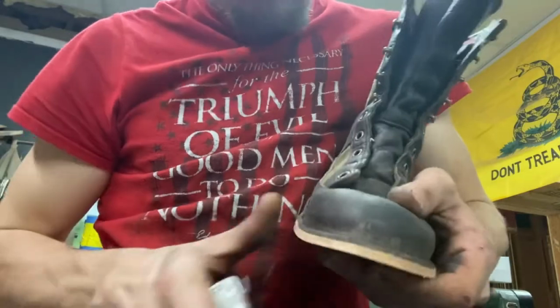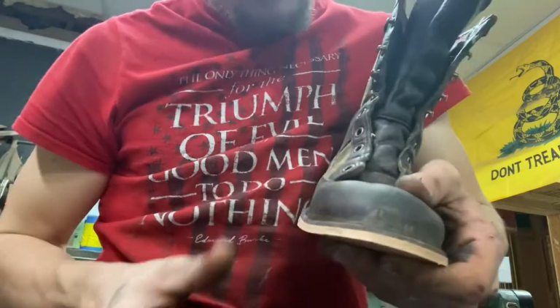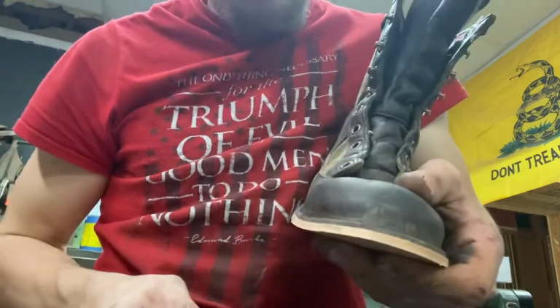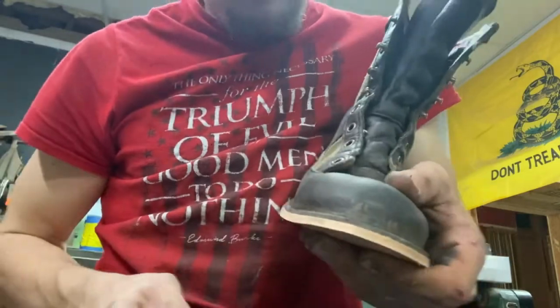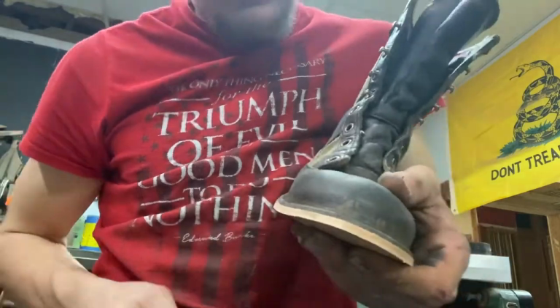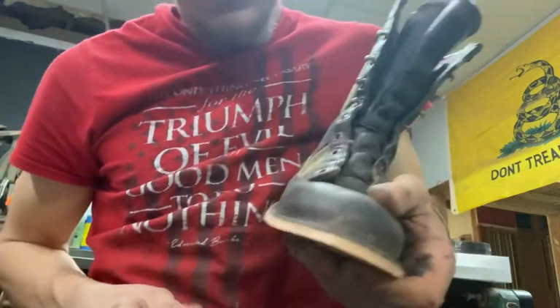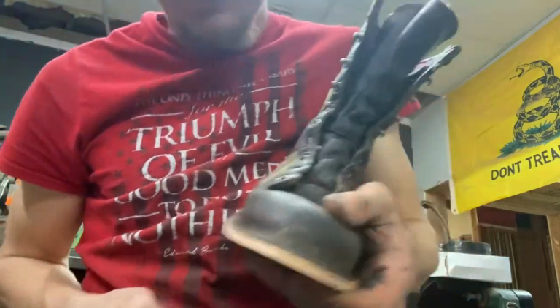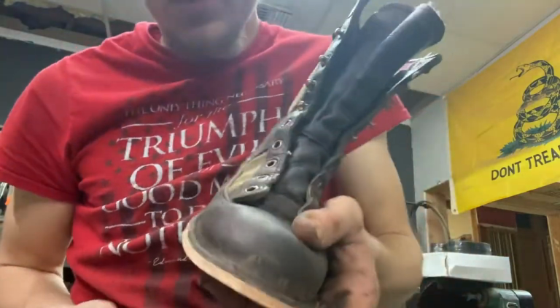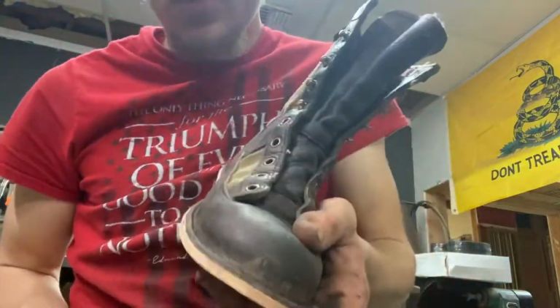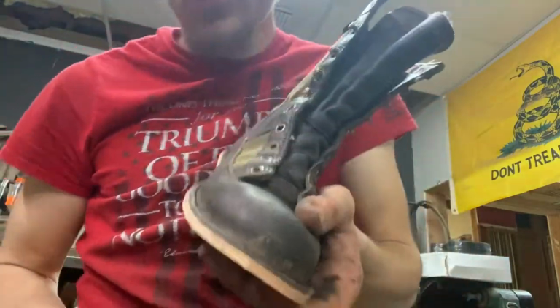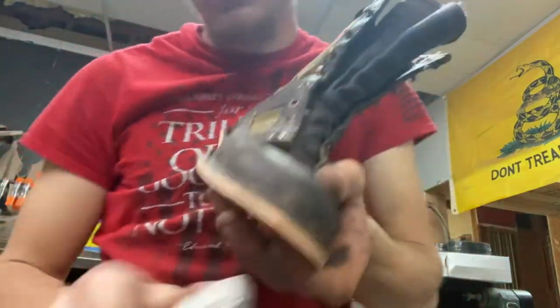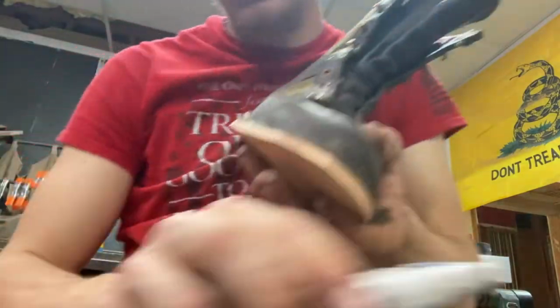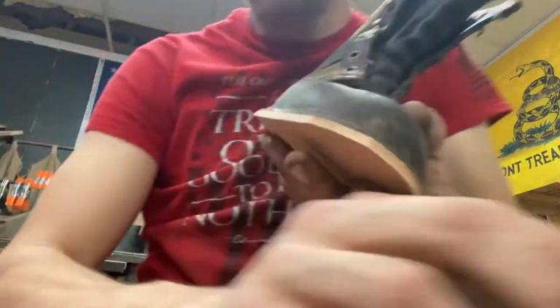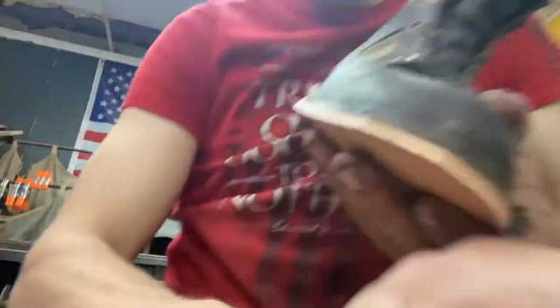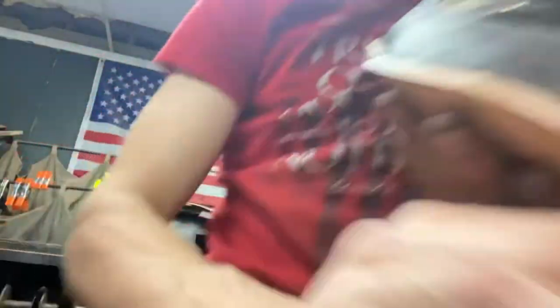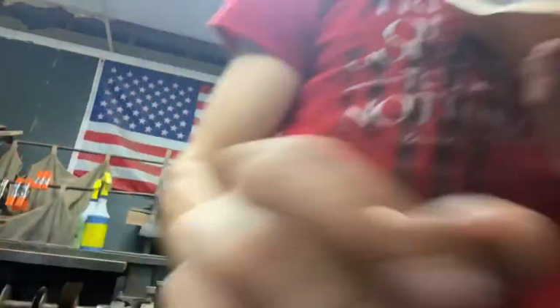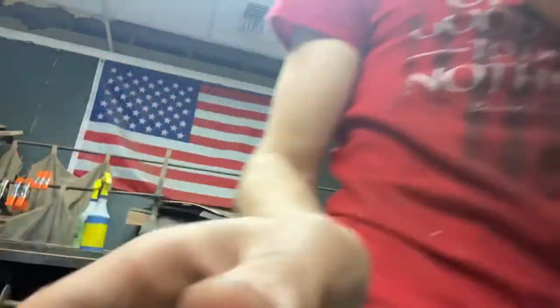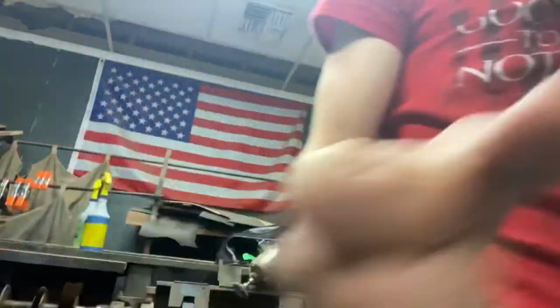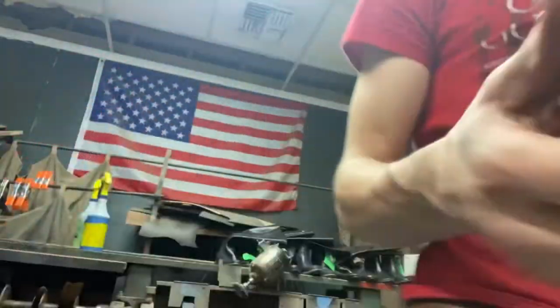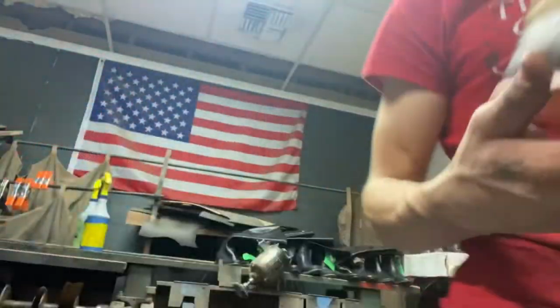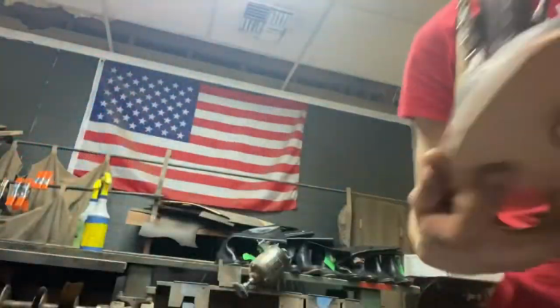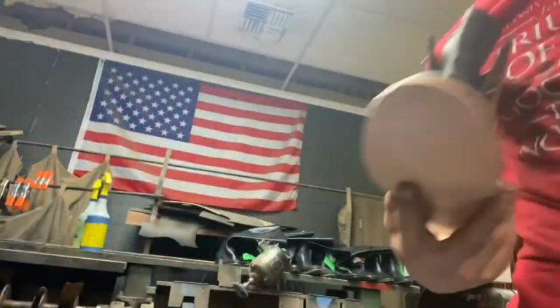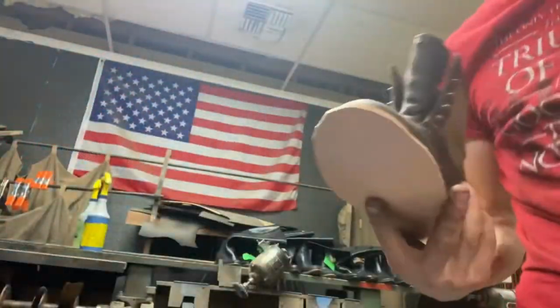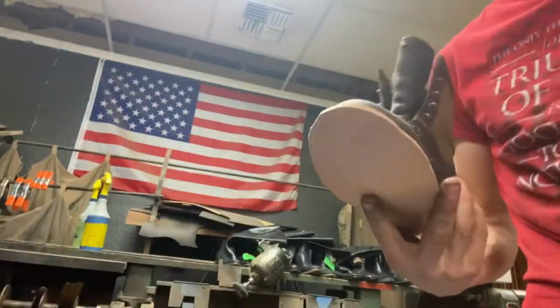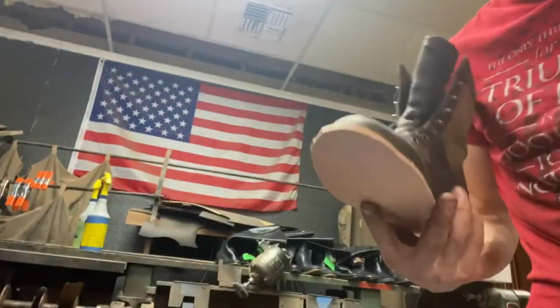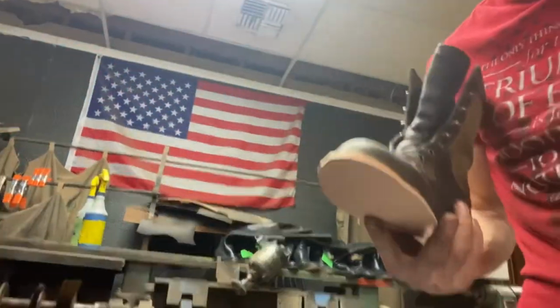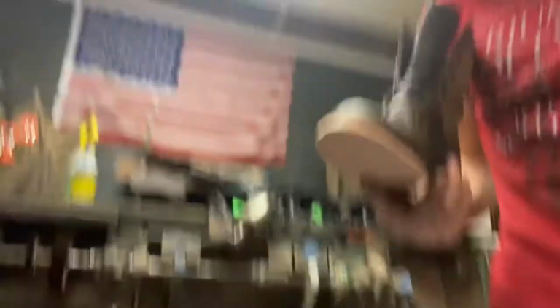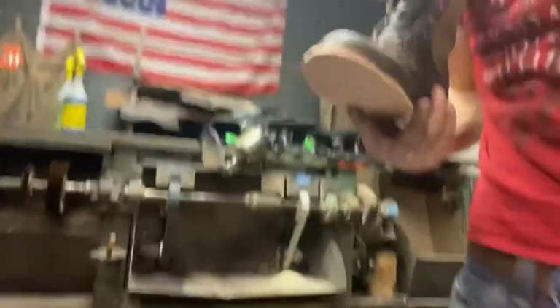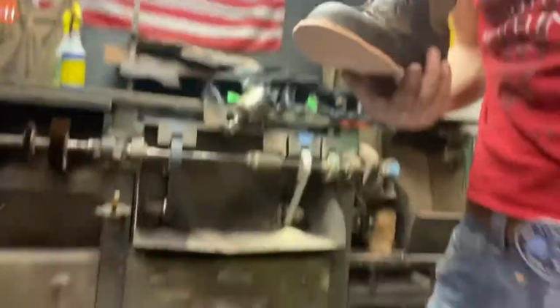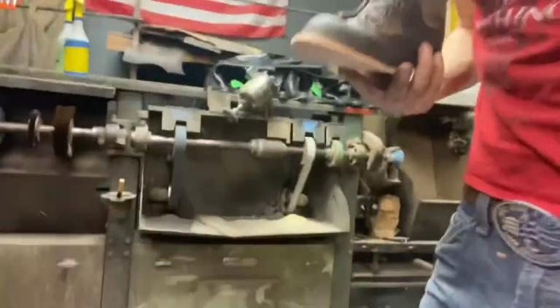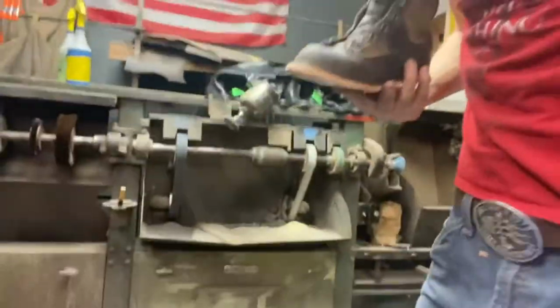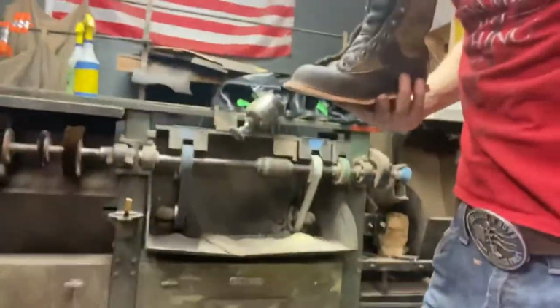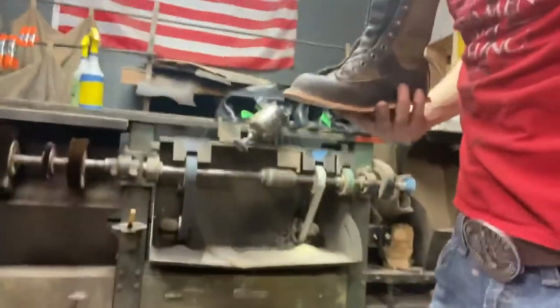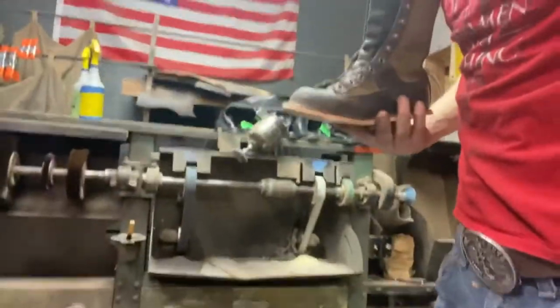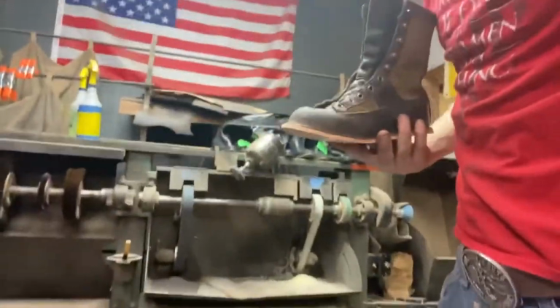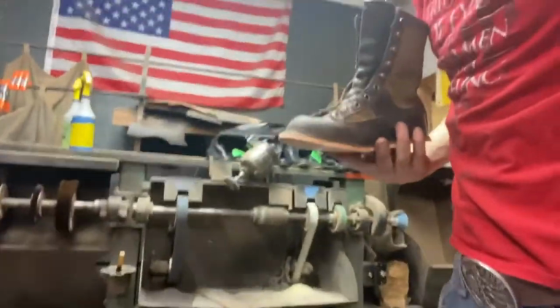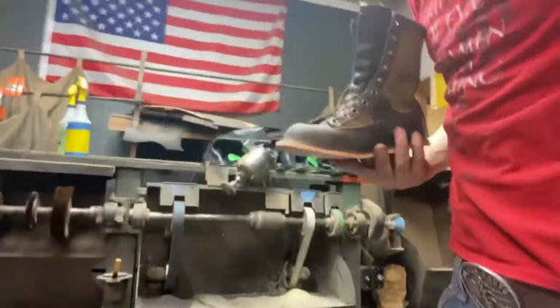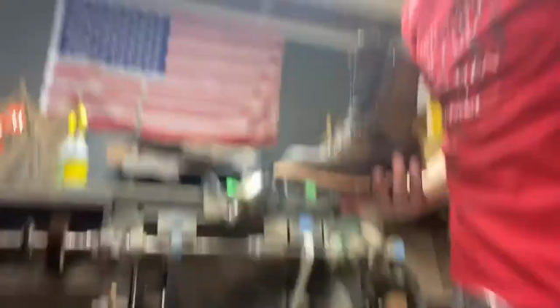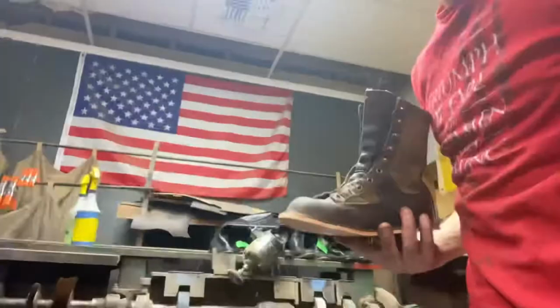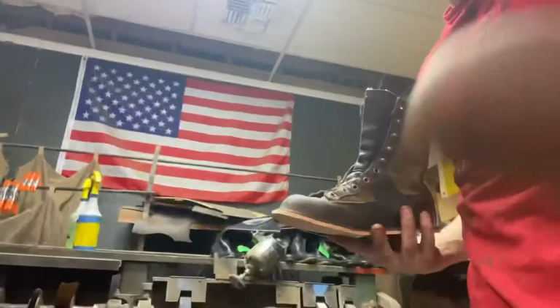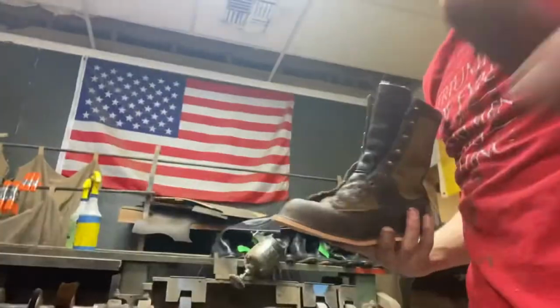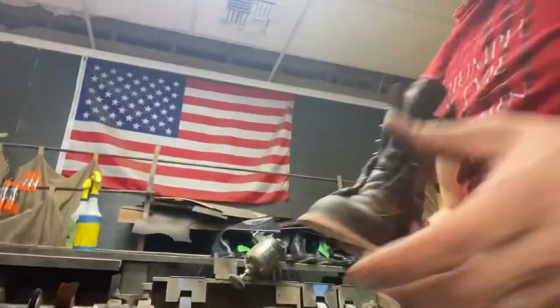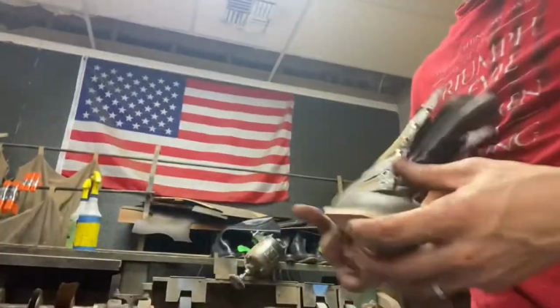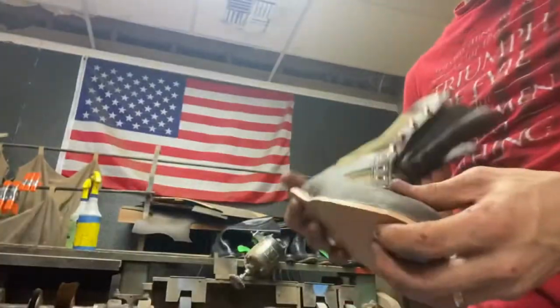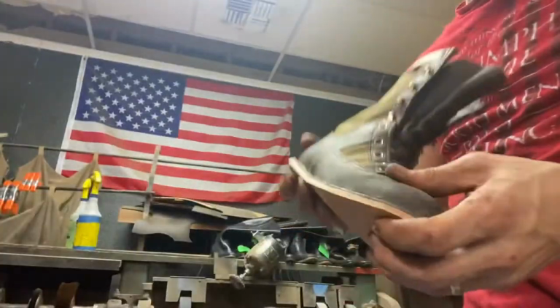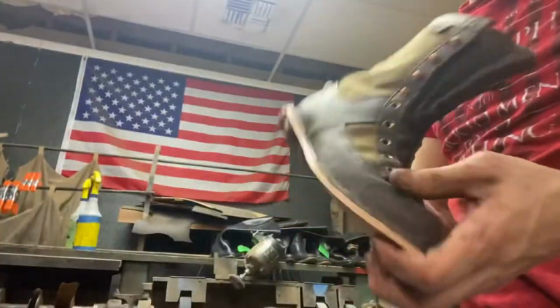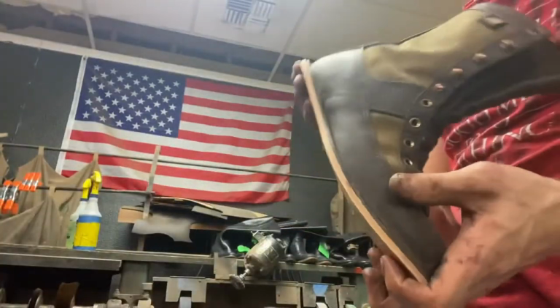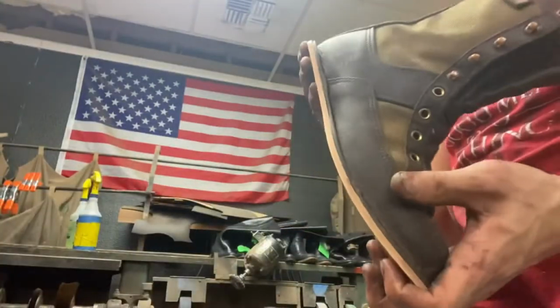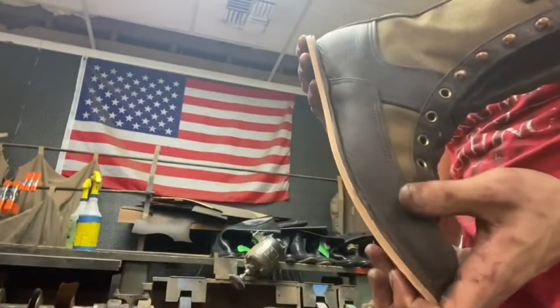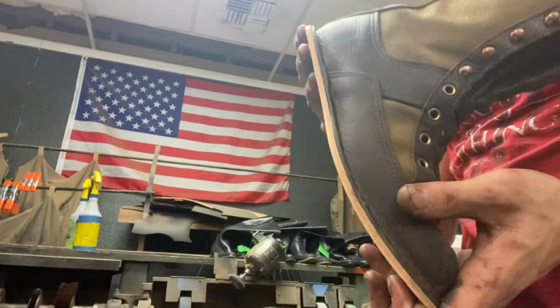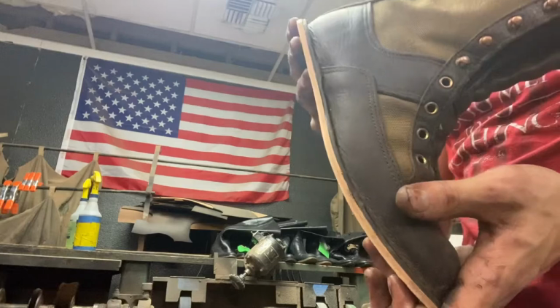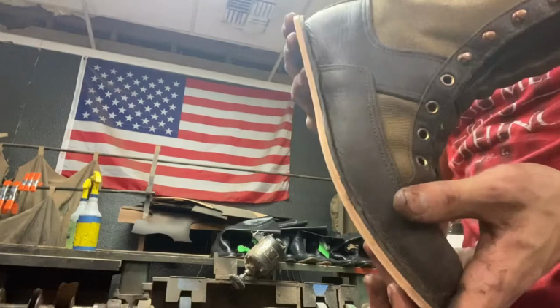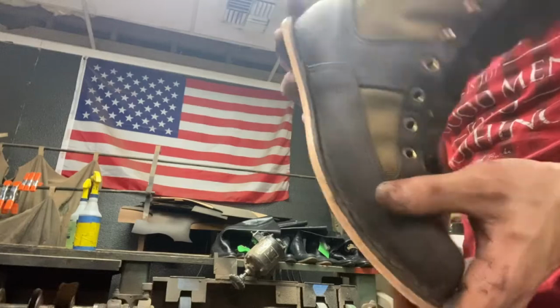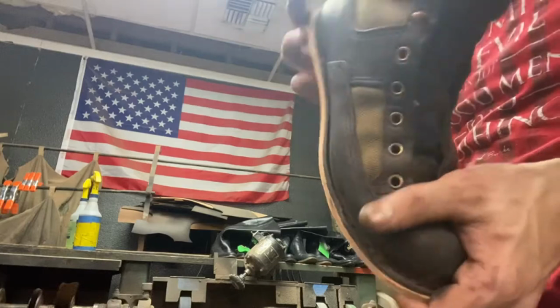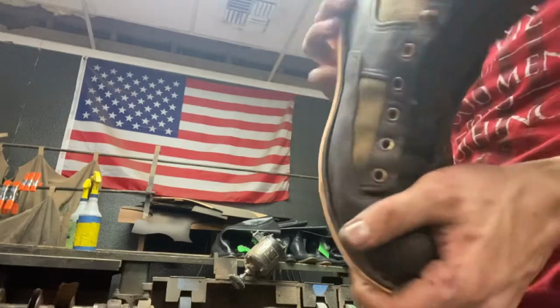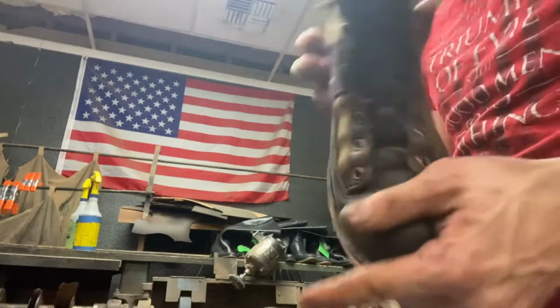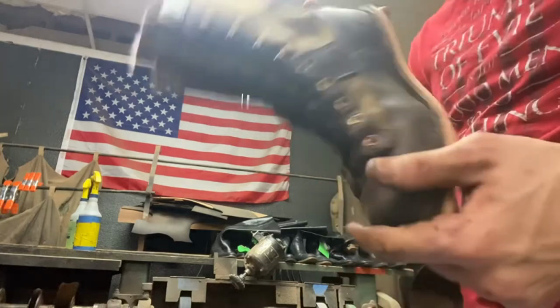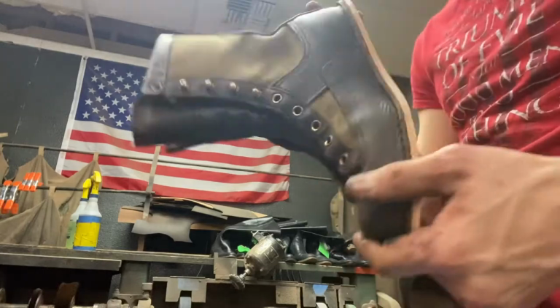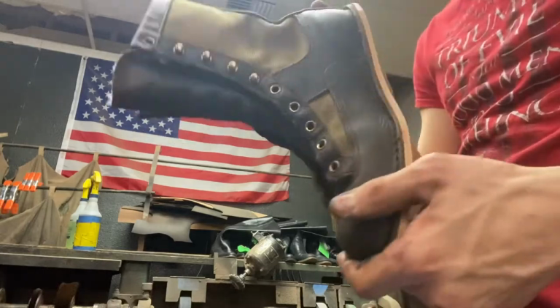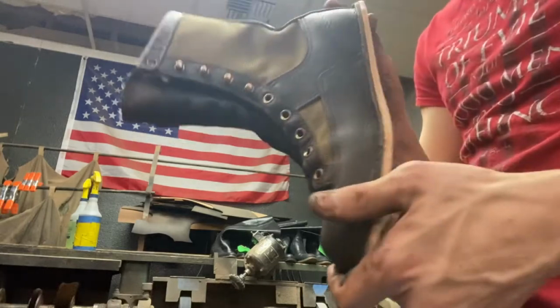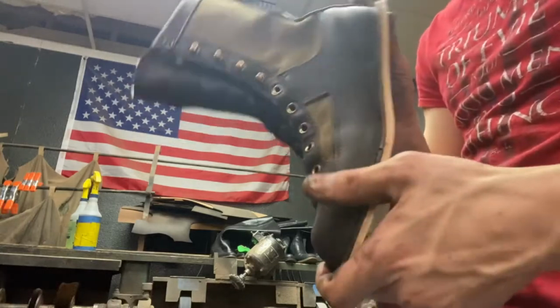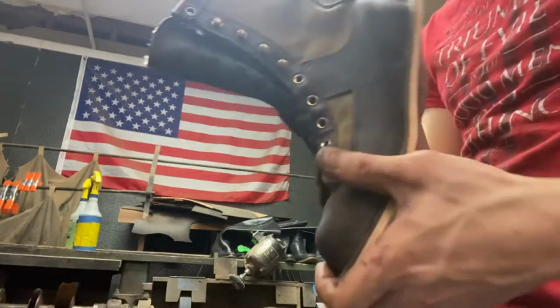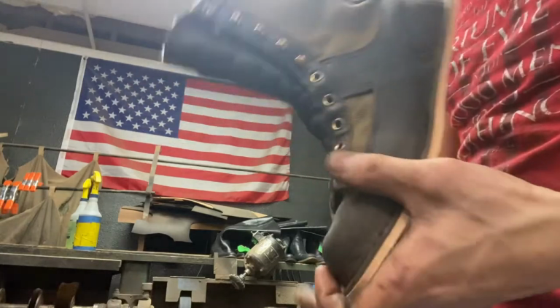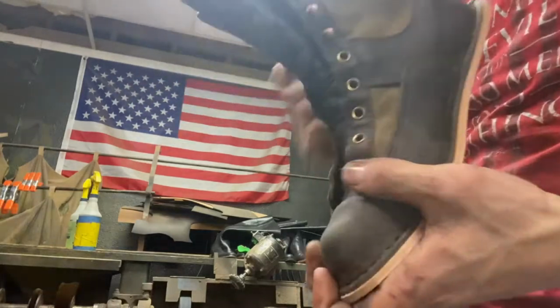Now I'm going behind me to my sander to true up all the edges.